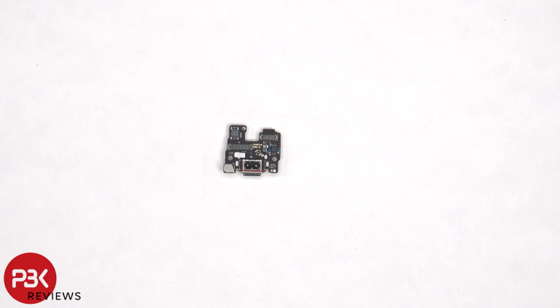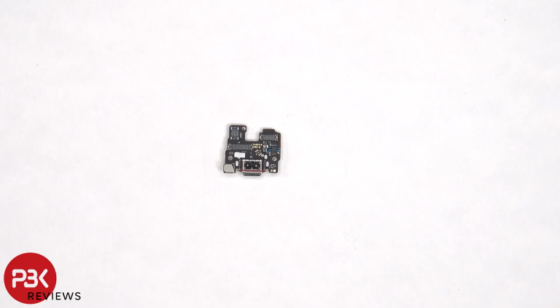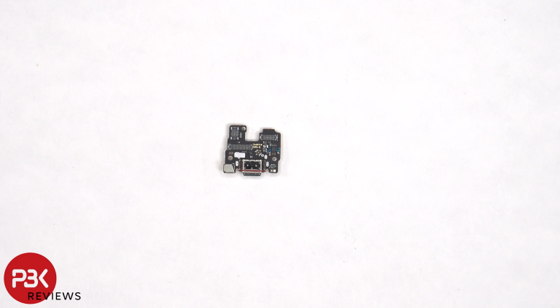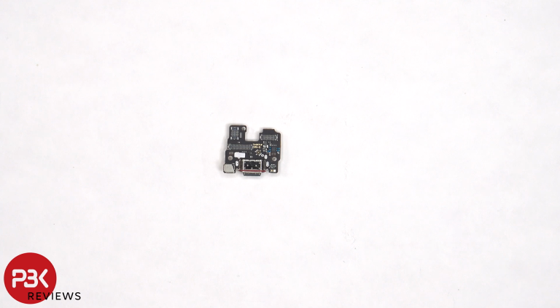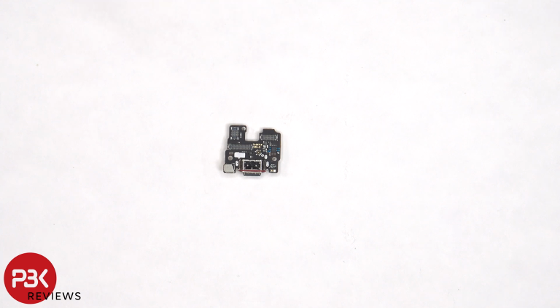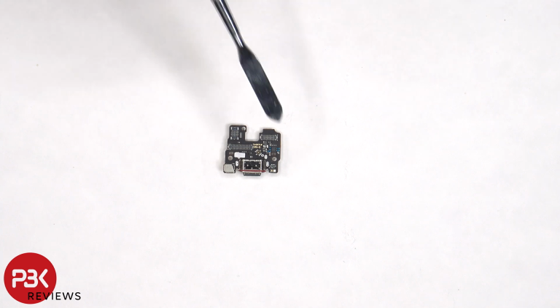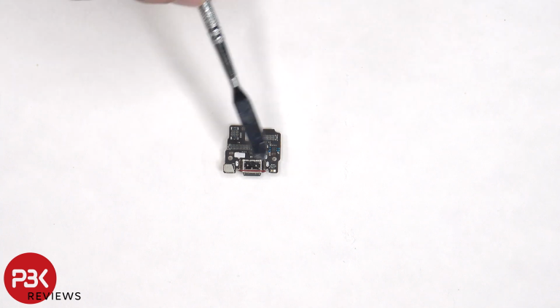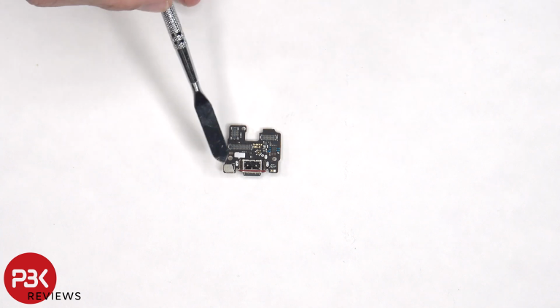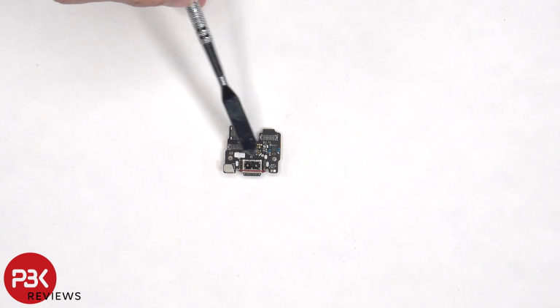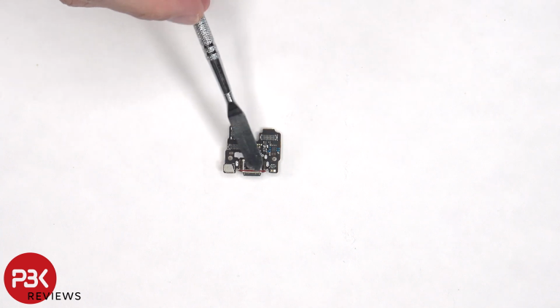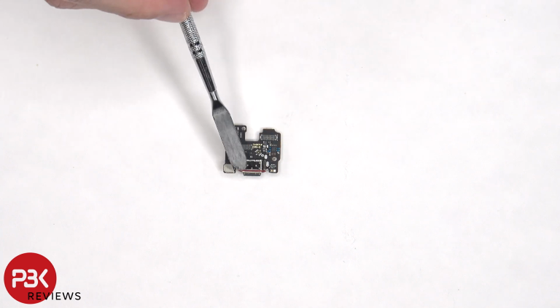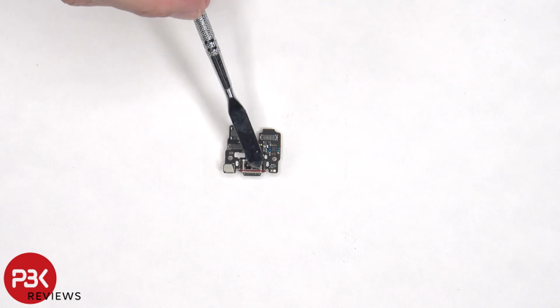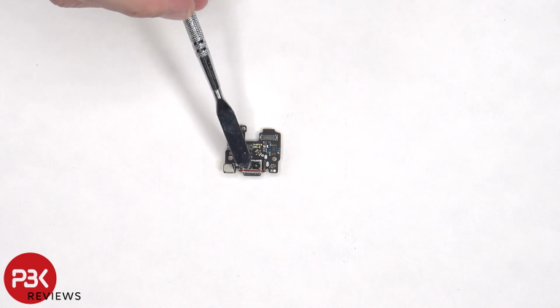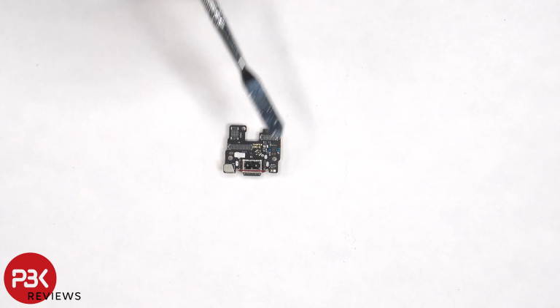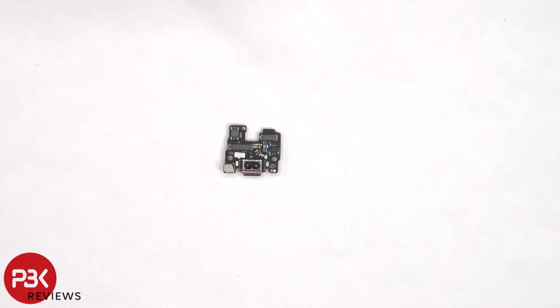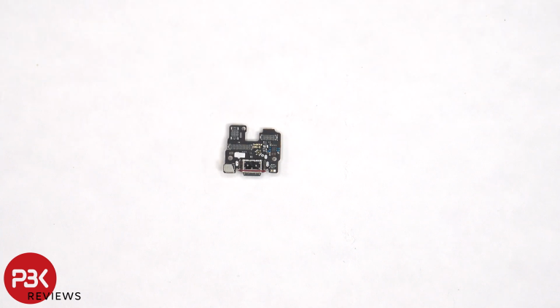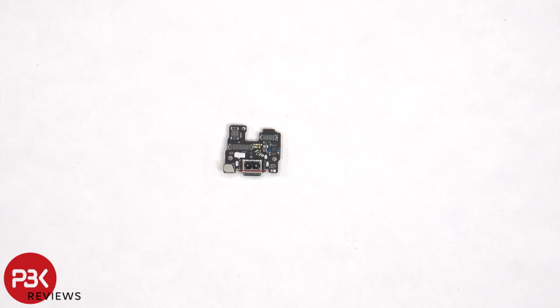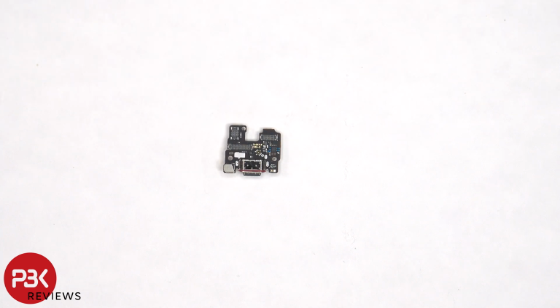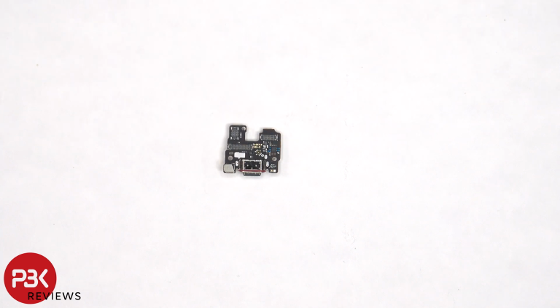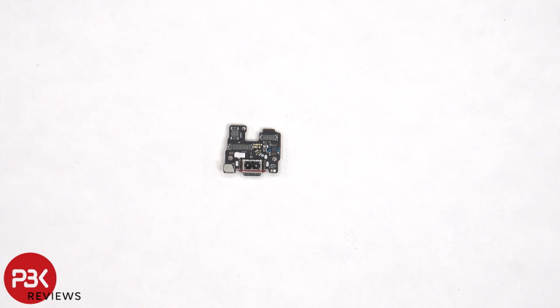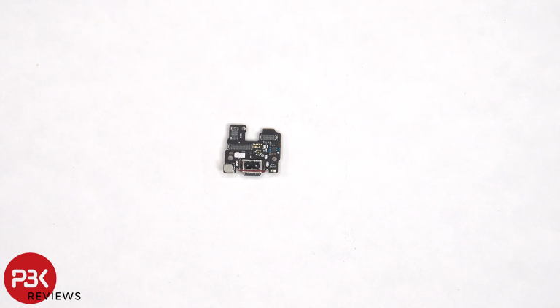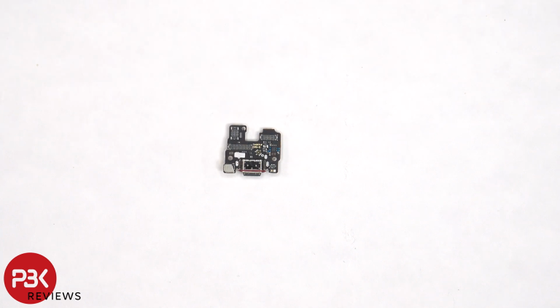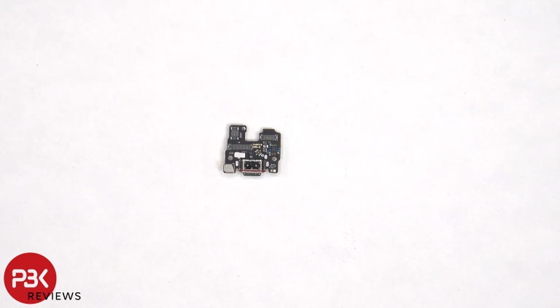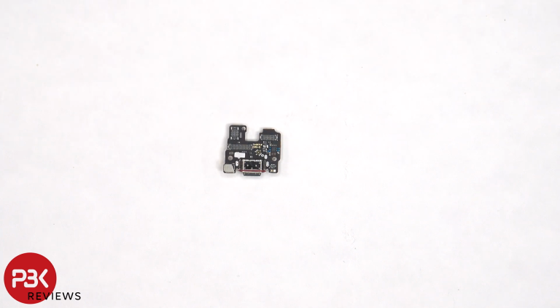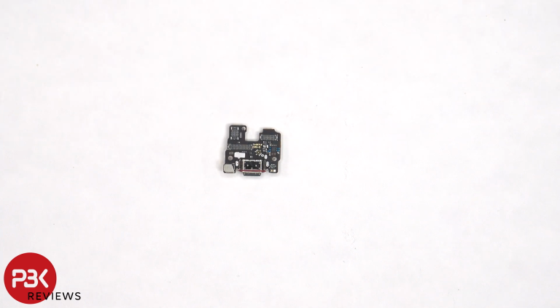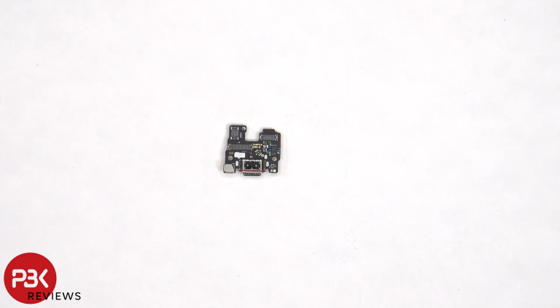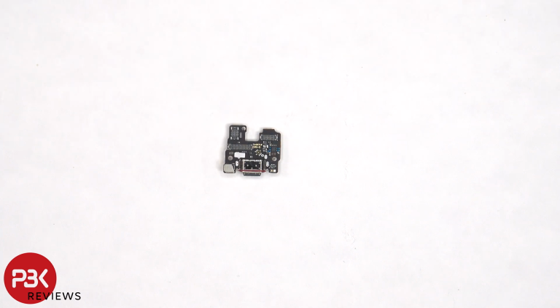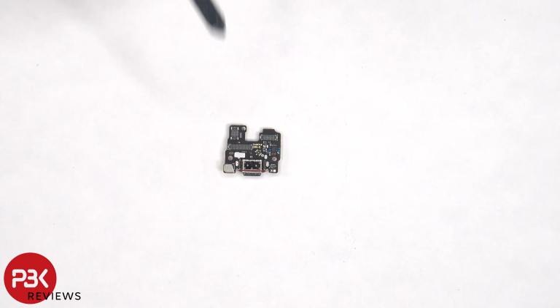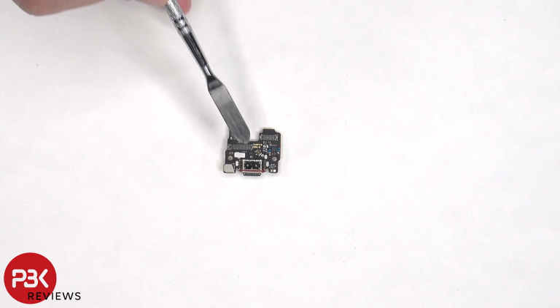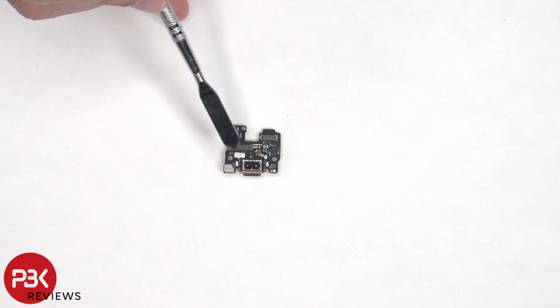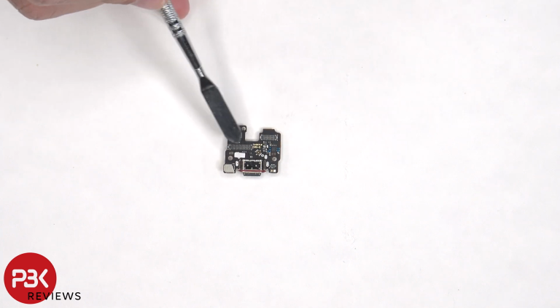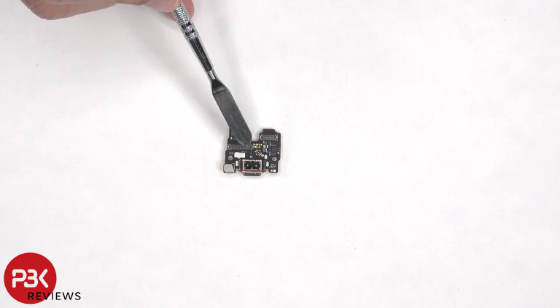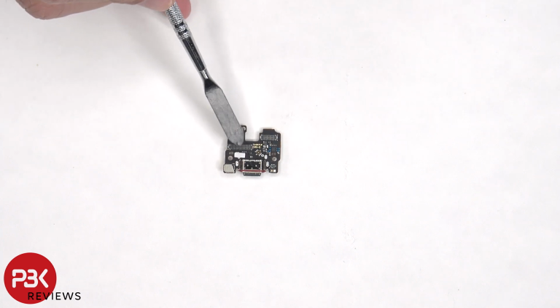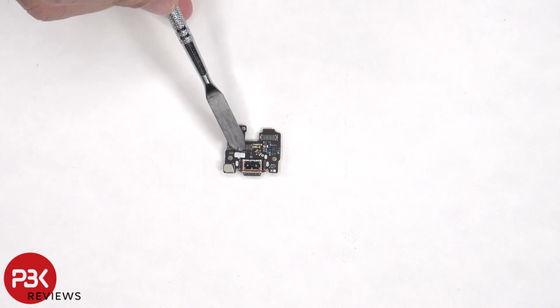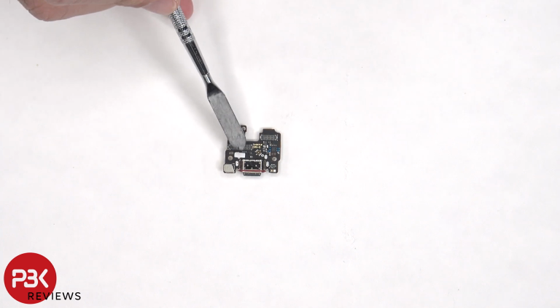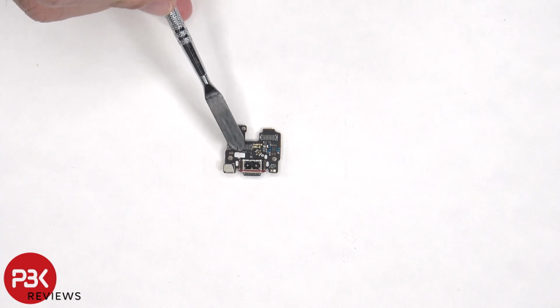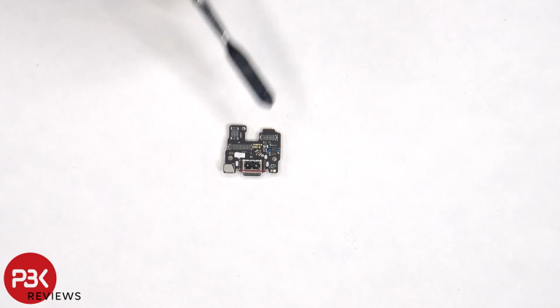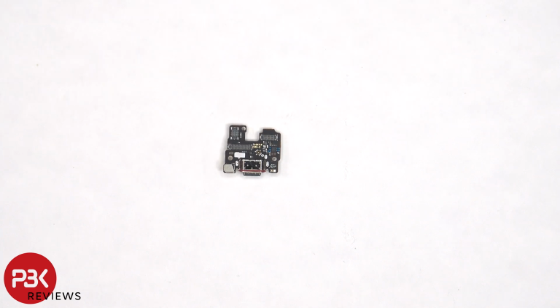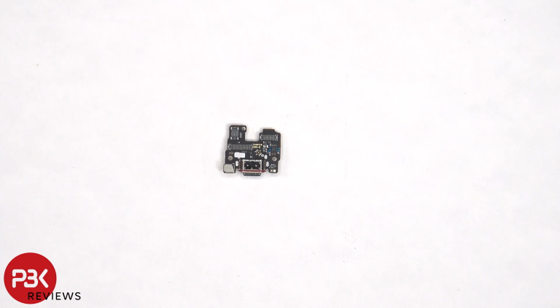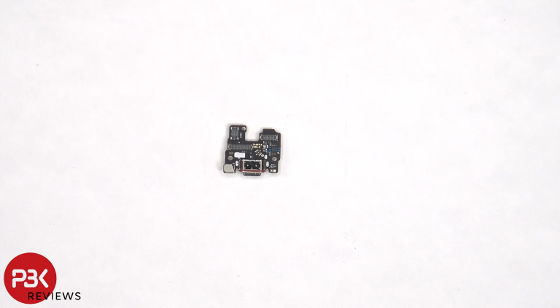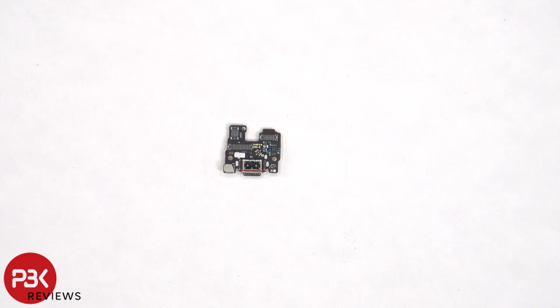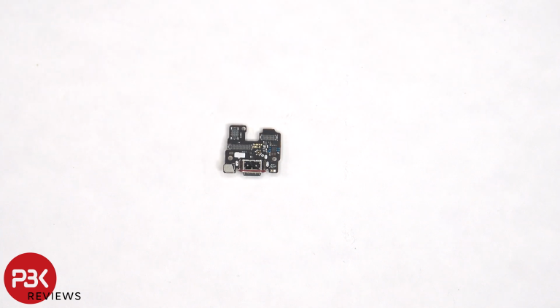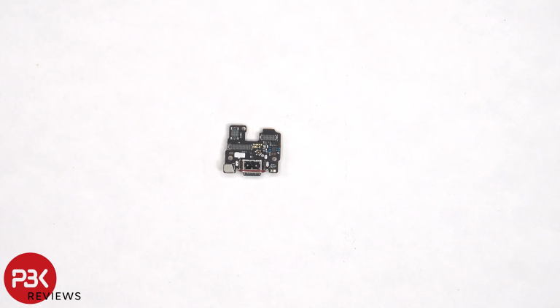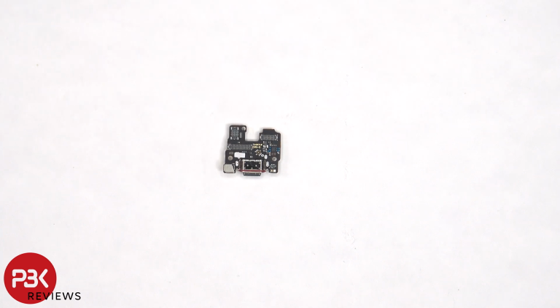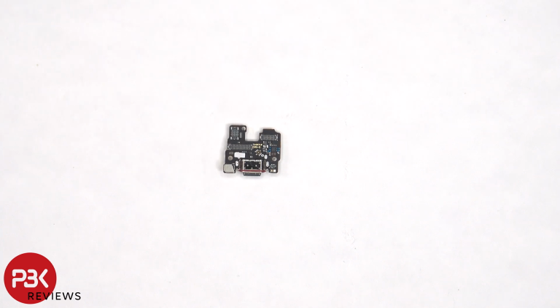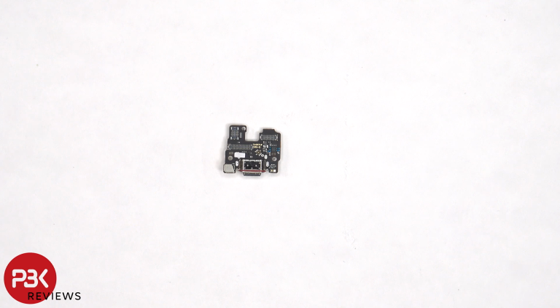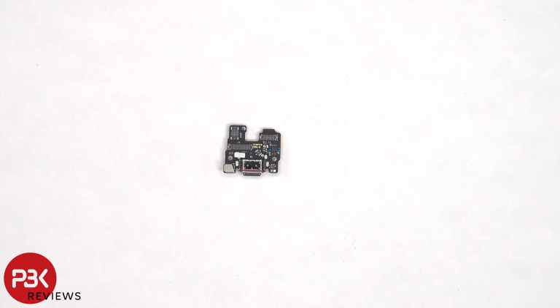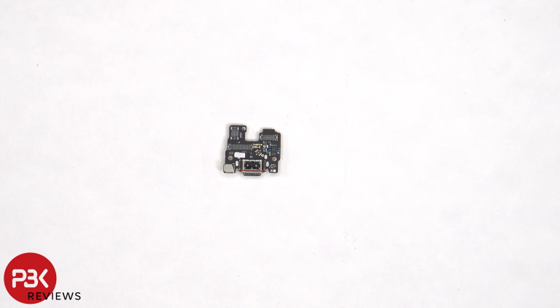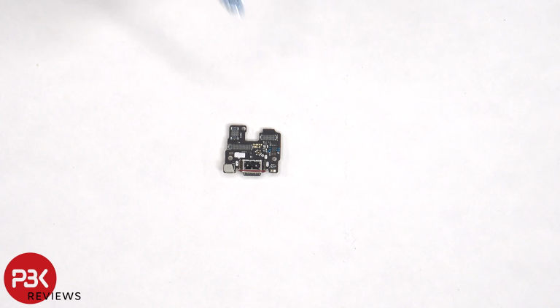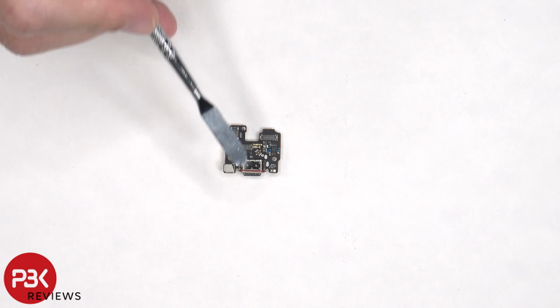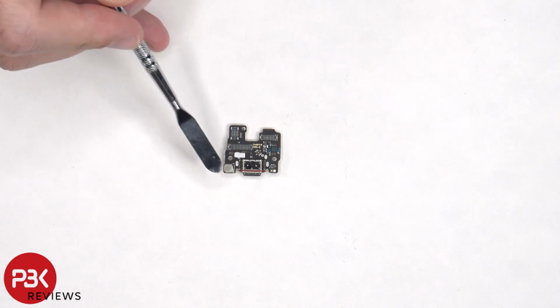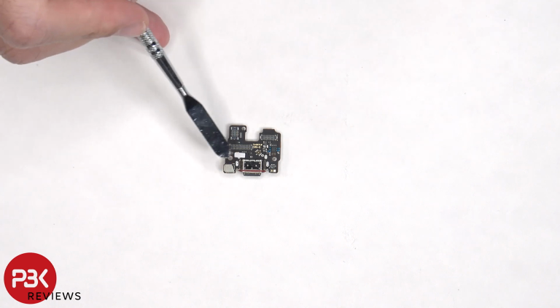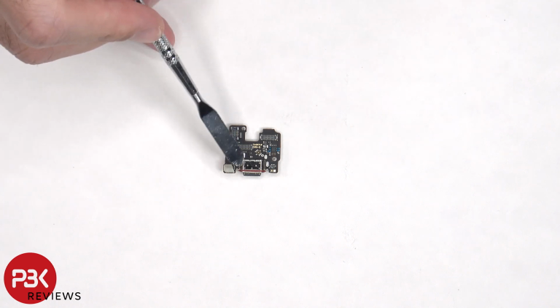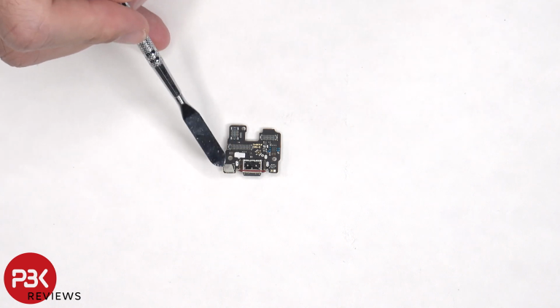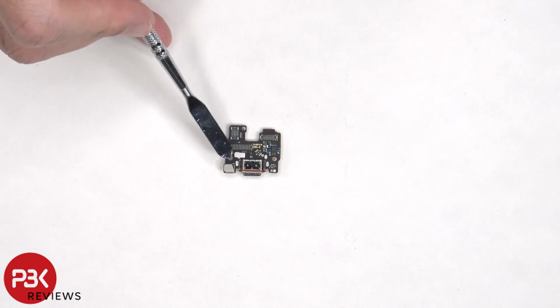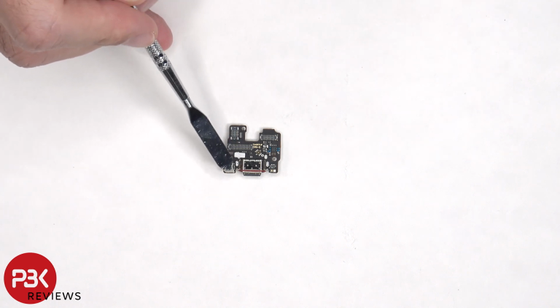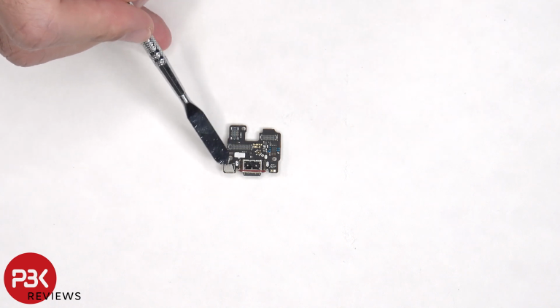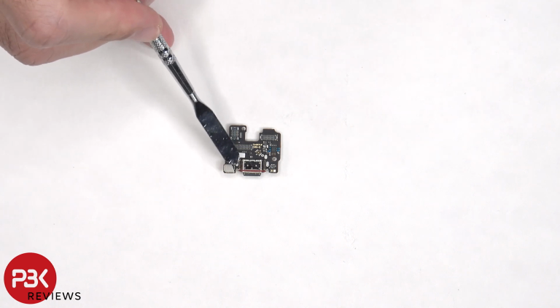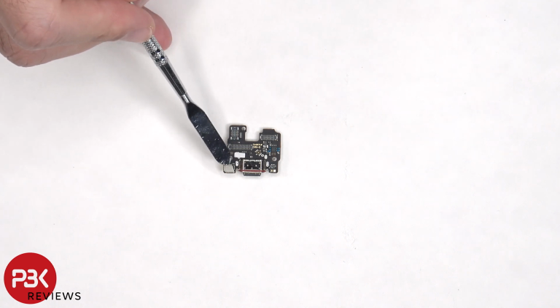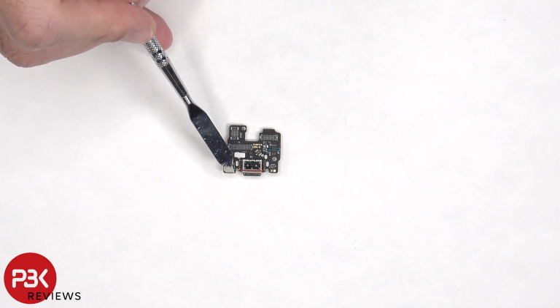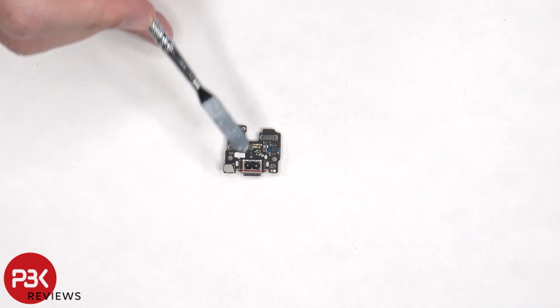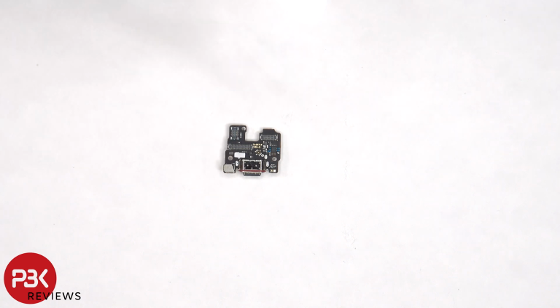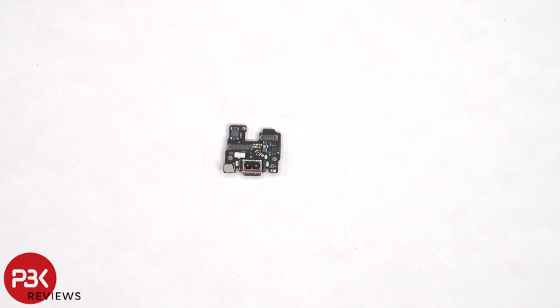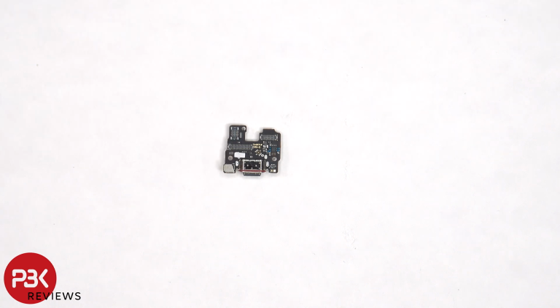There's a red rubber gasket around the charger port itself, a liquid damage indicator sticker, and the primary microphone is located underneath this shield.